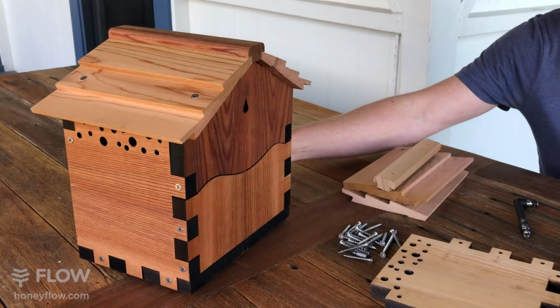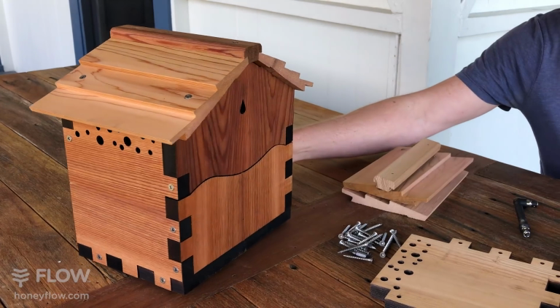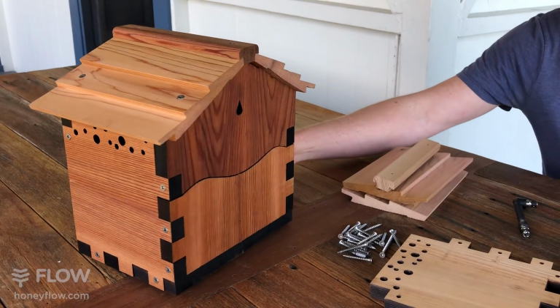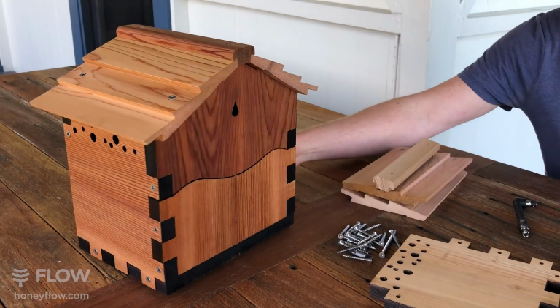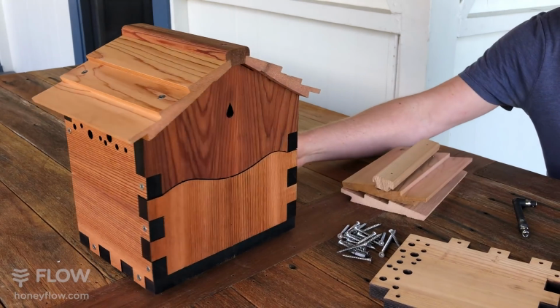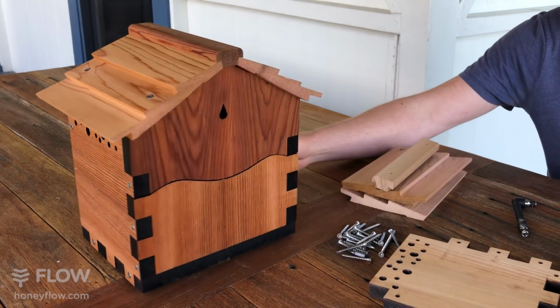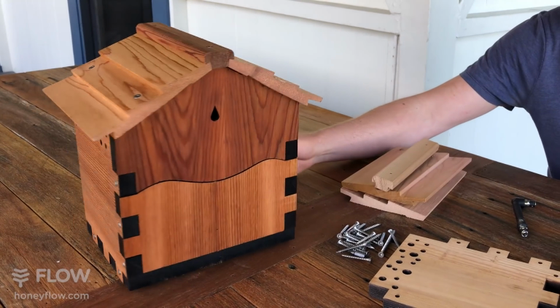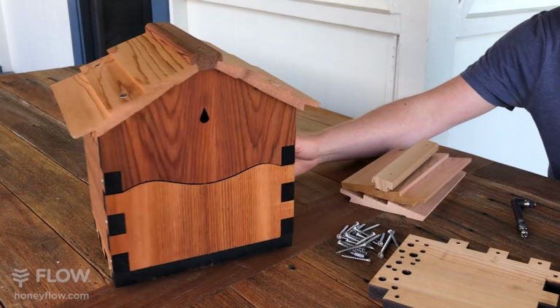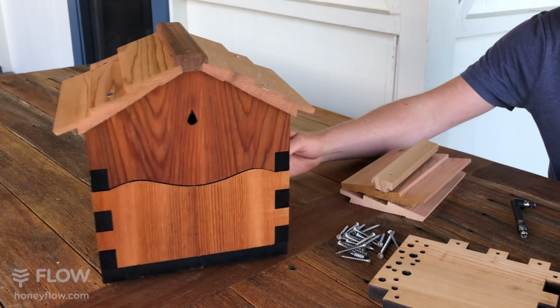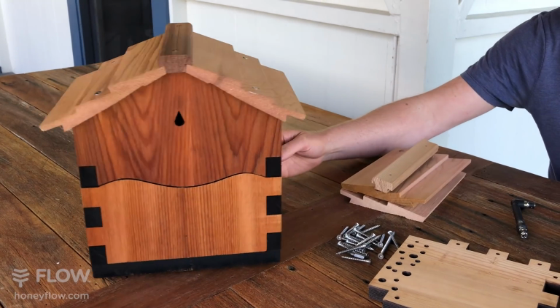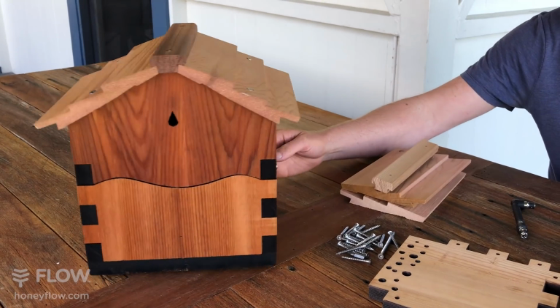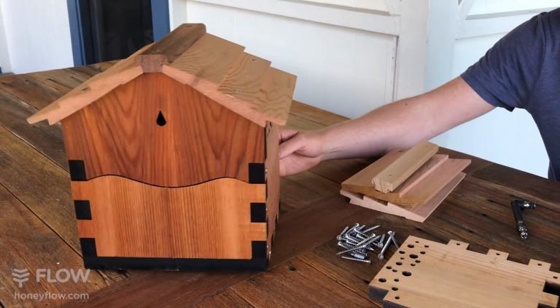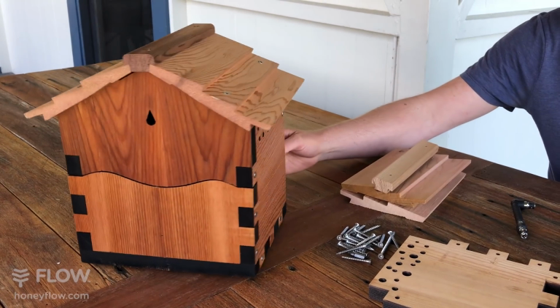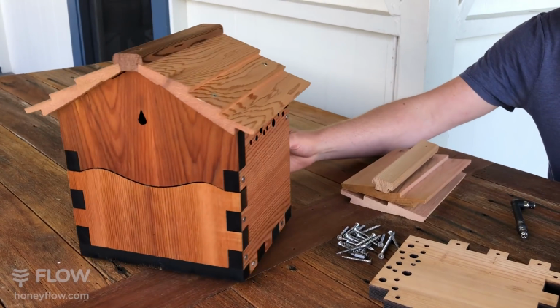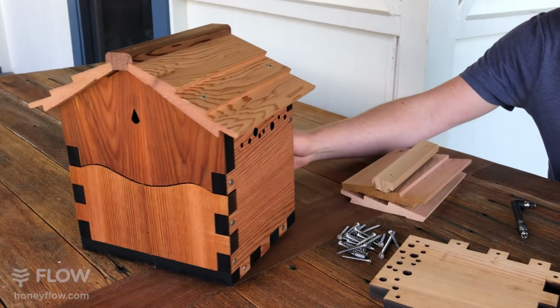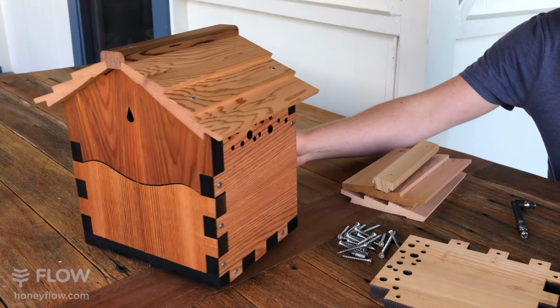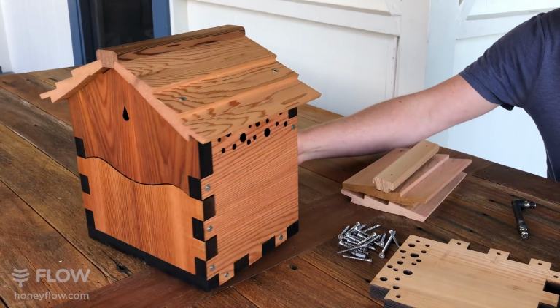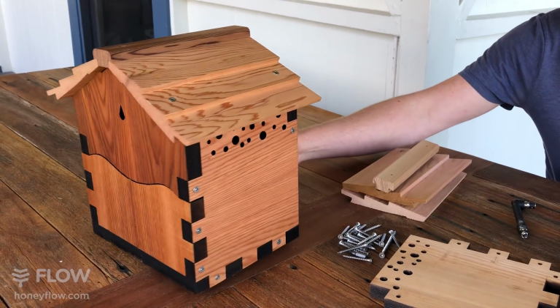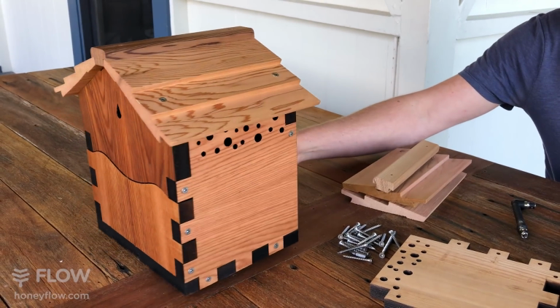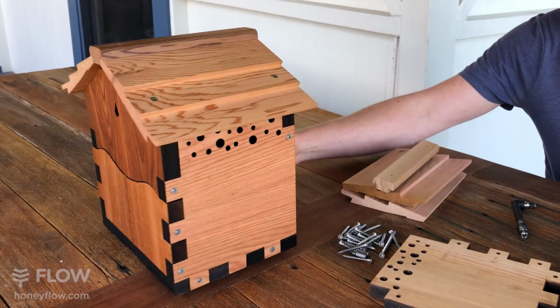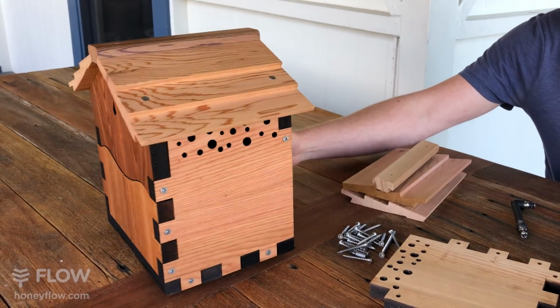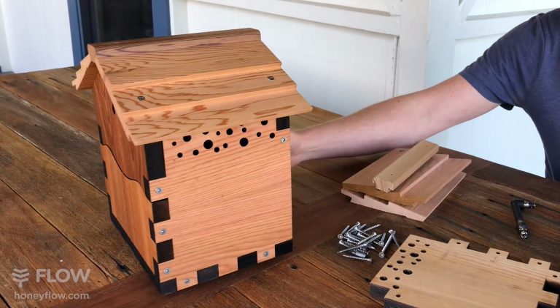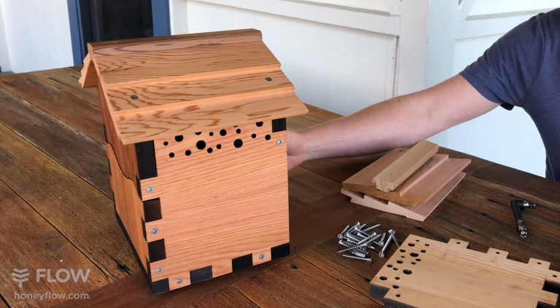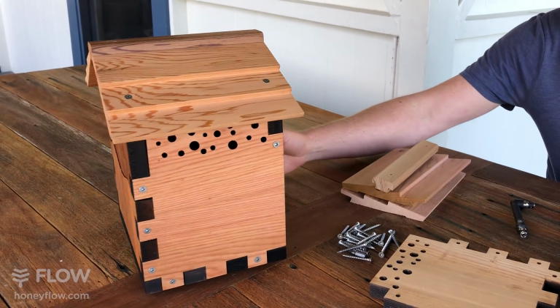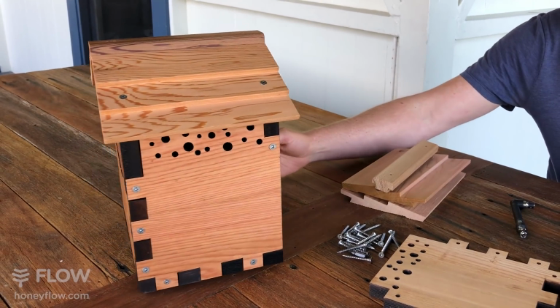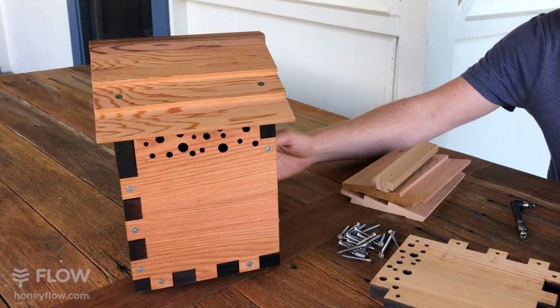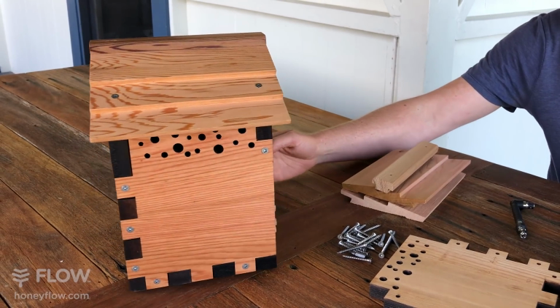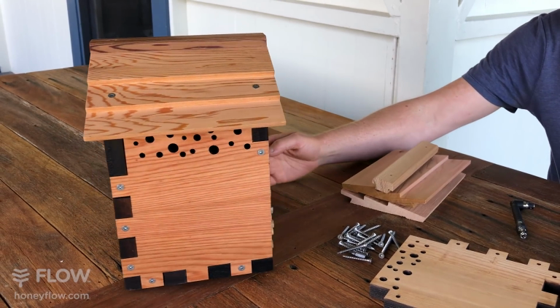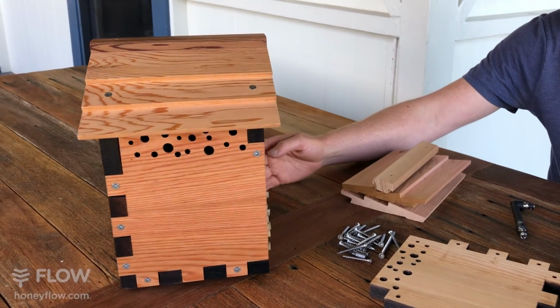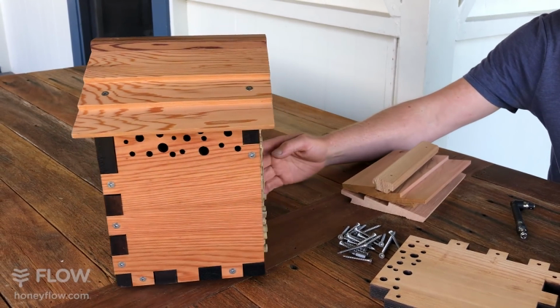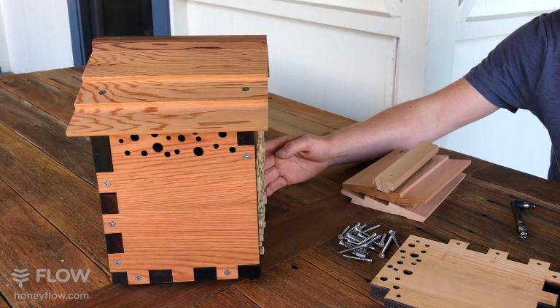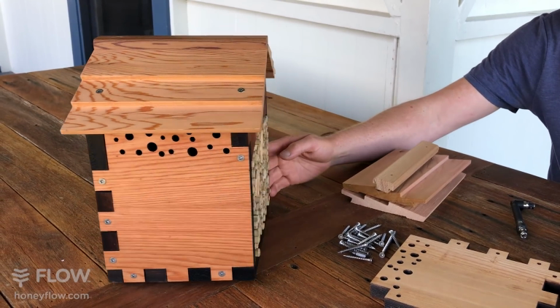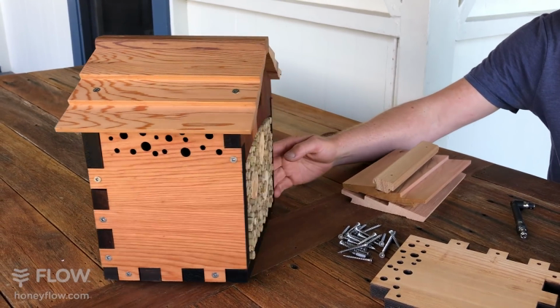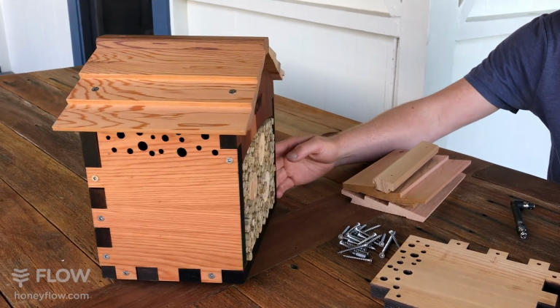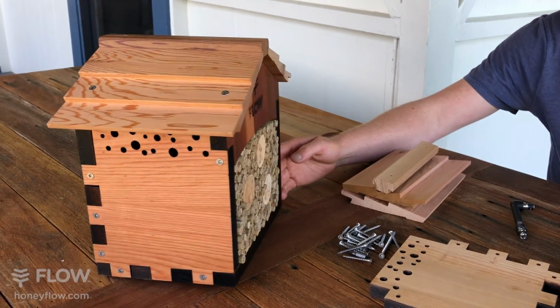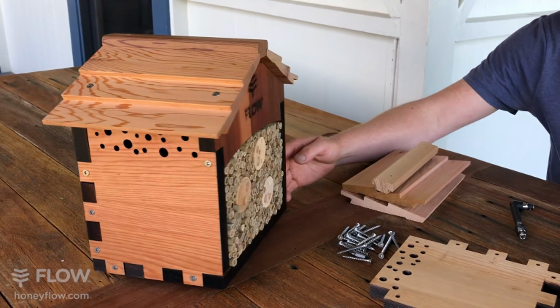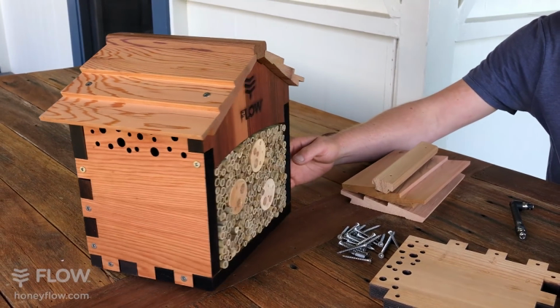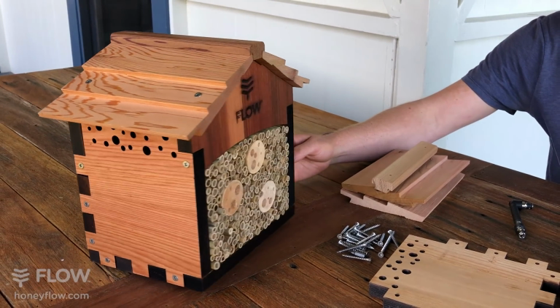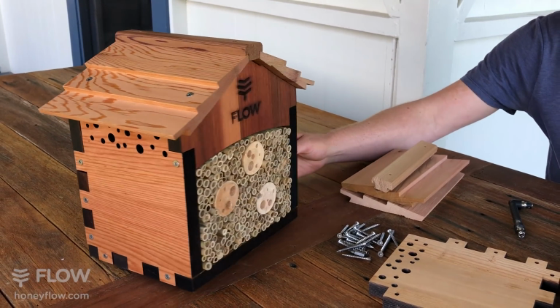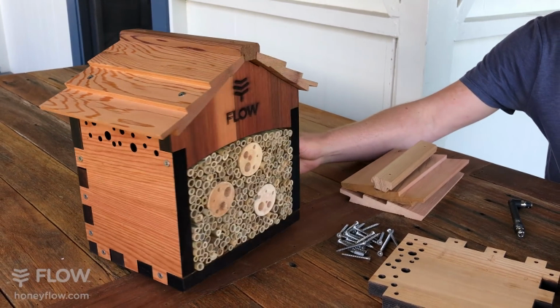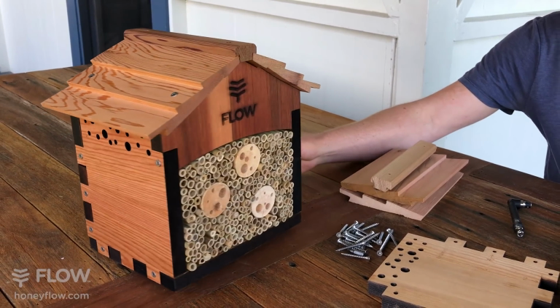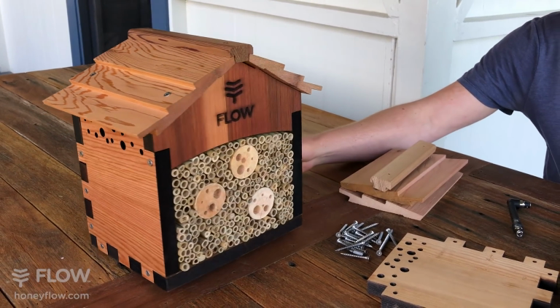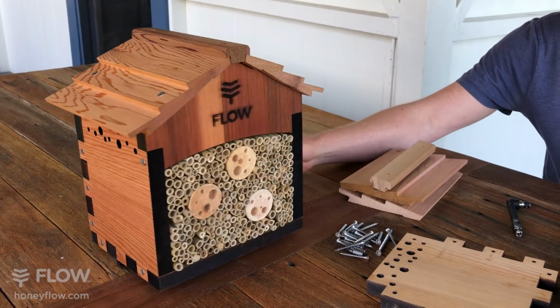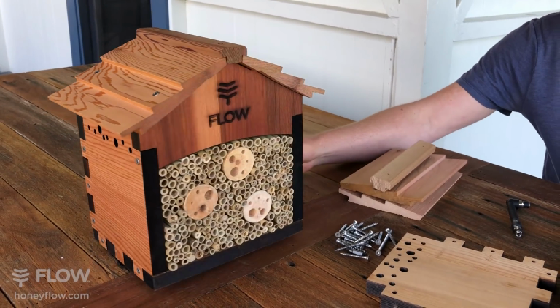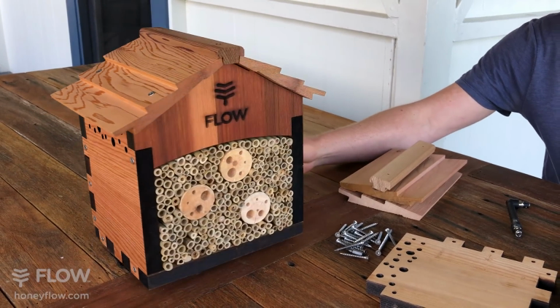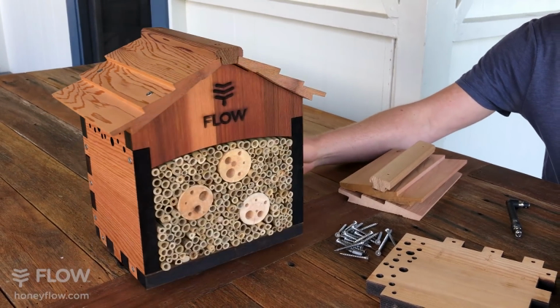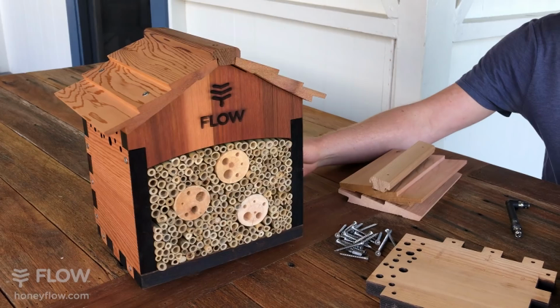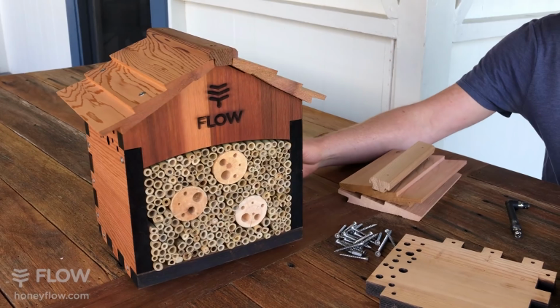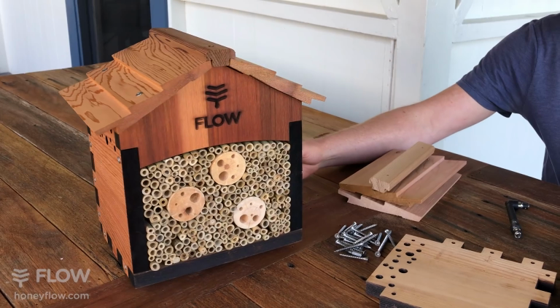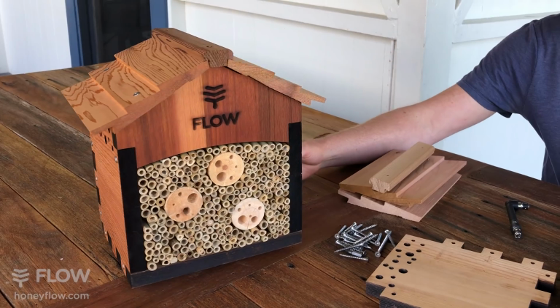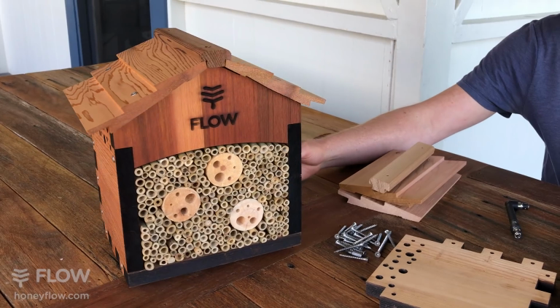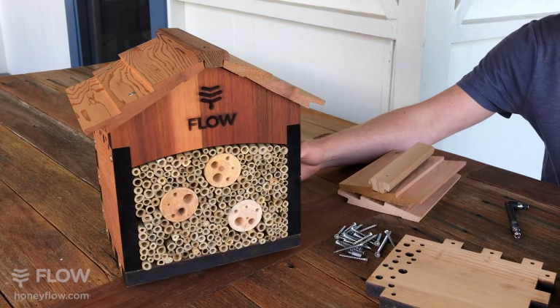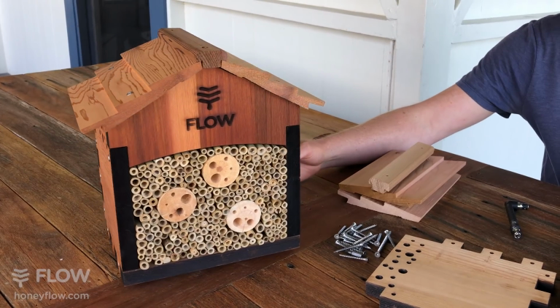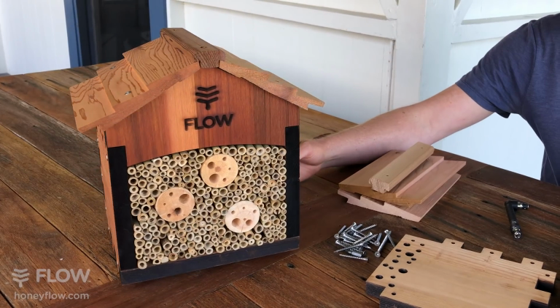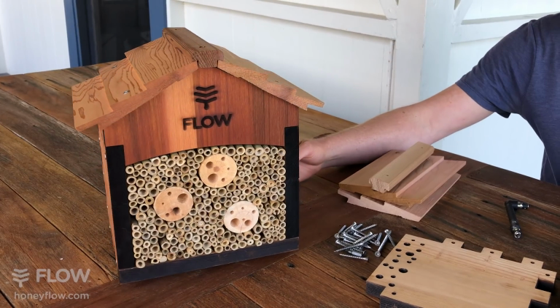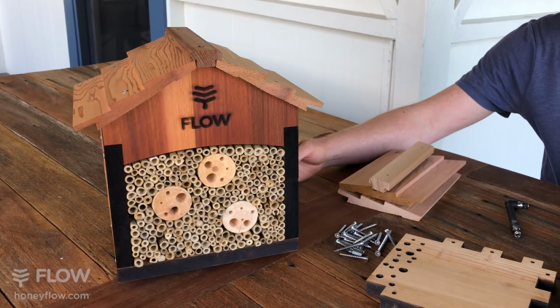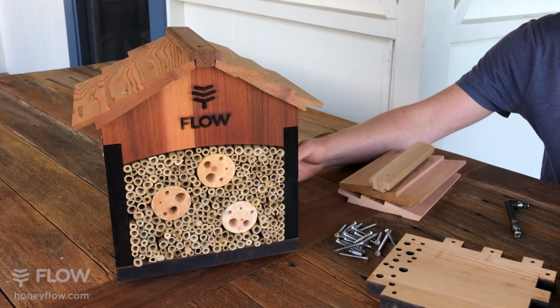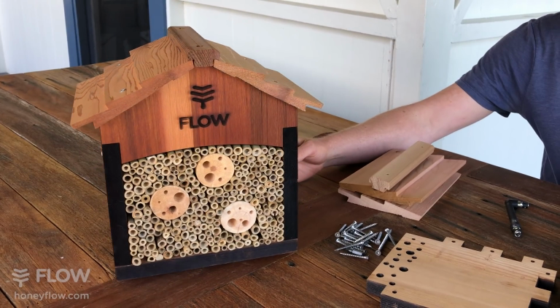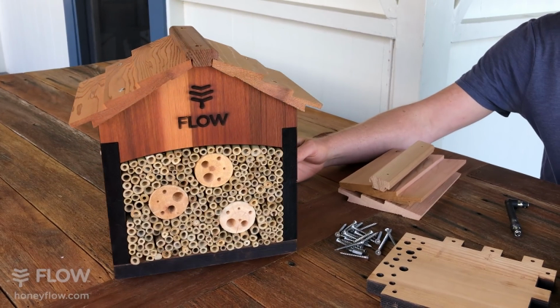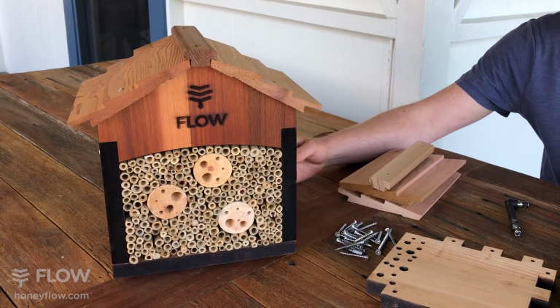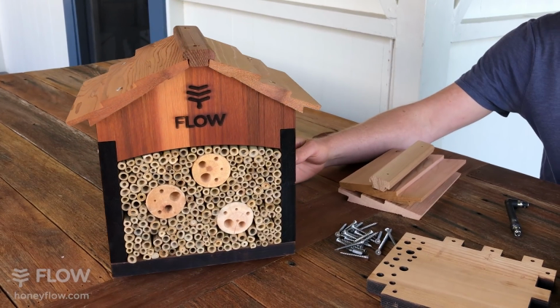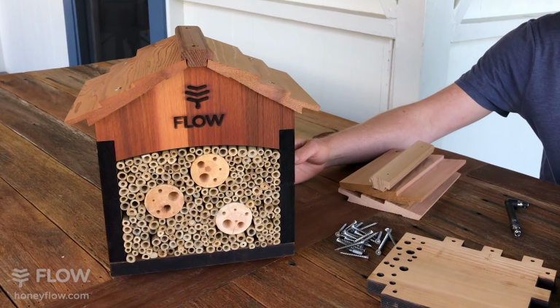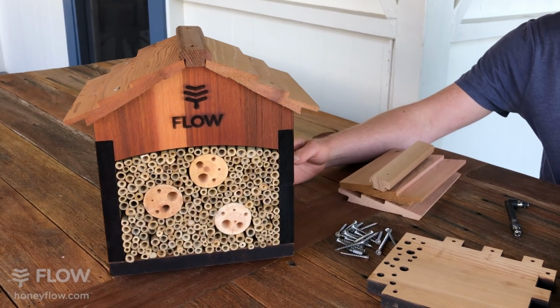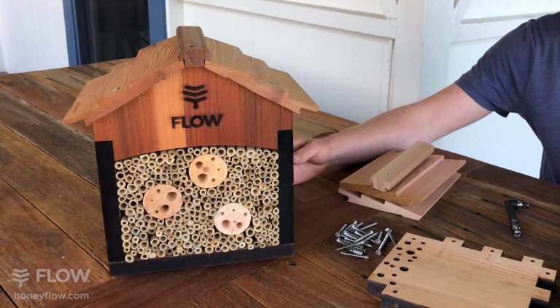Thank you so much for supporting pollinators. I'm going to show you how to put your pollinator house together.